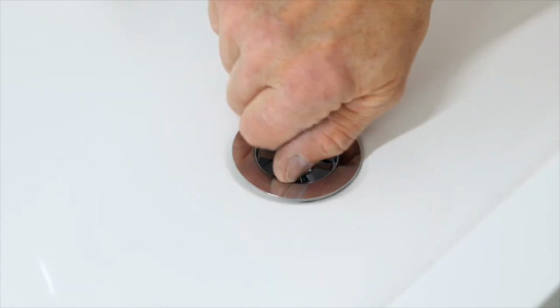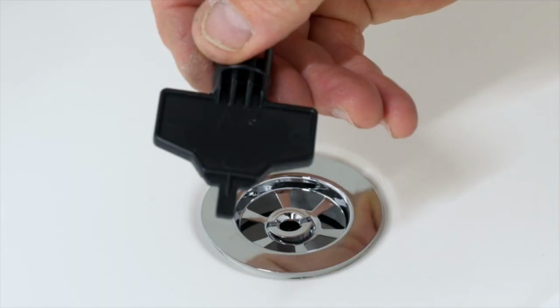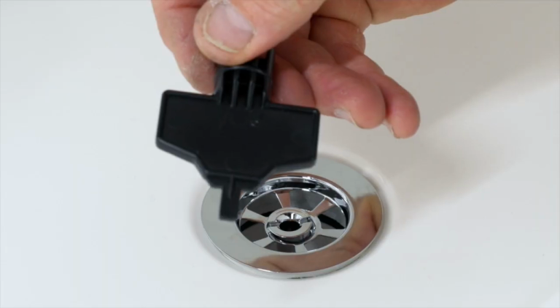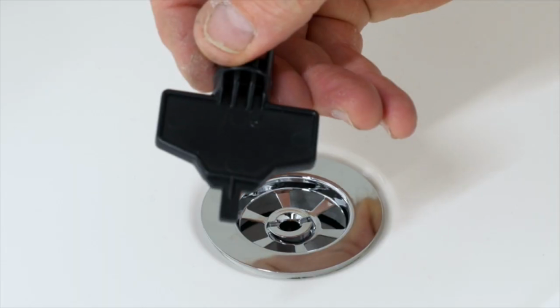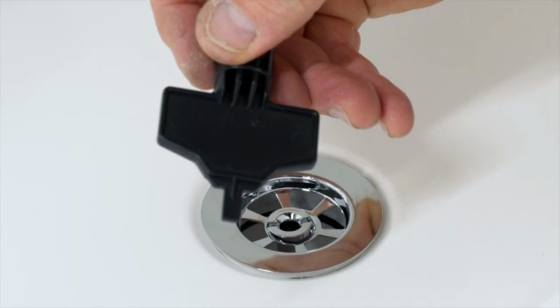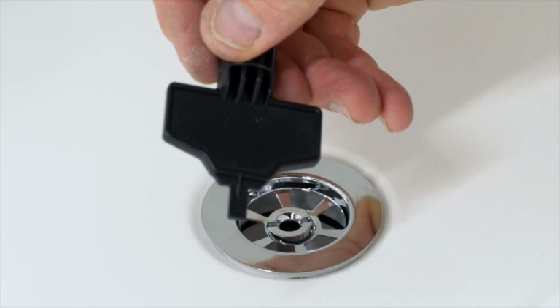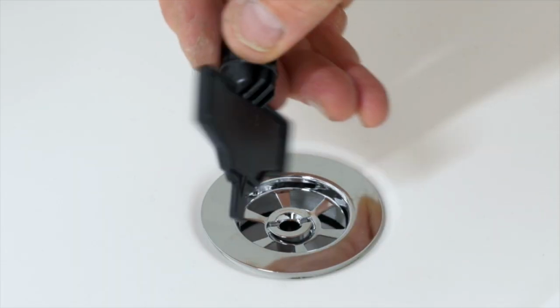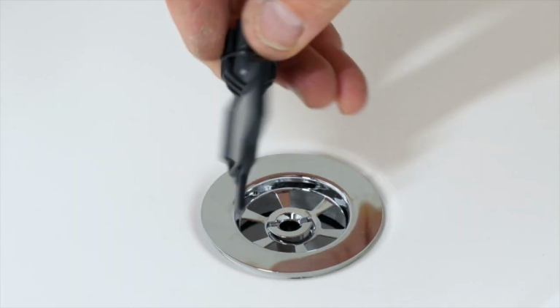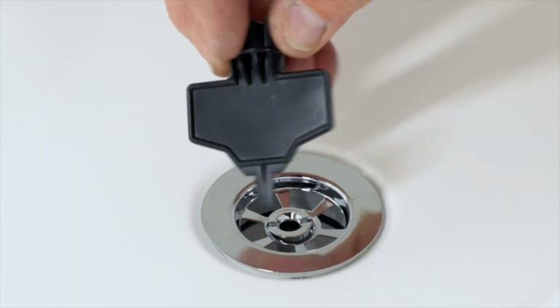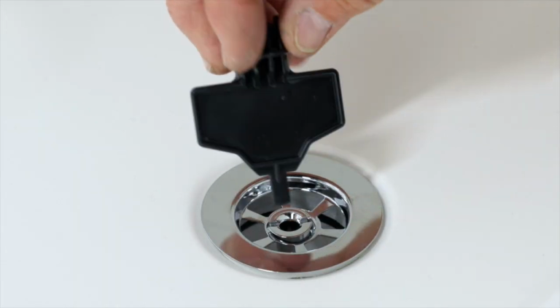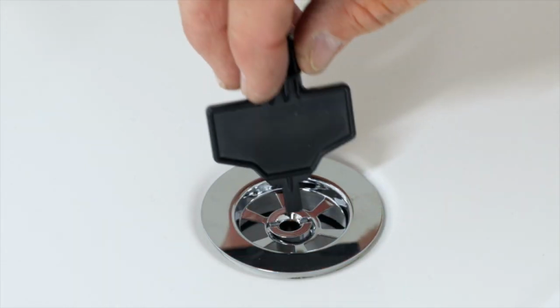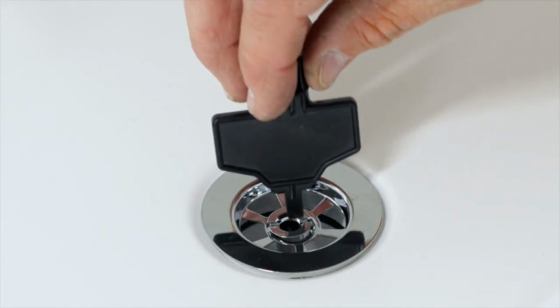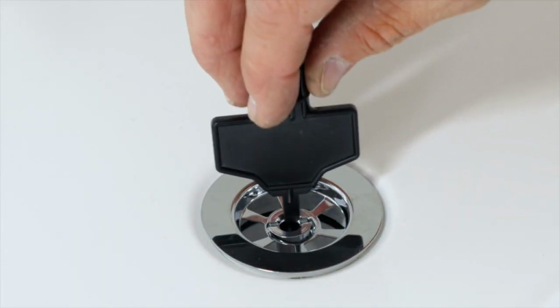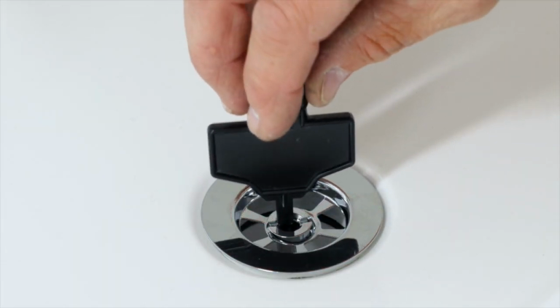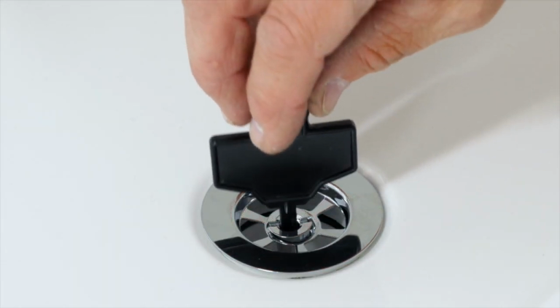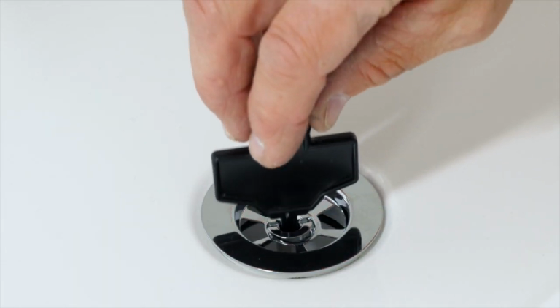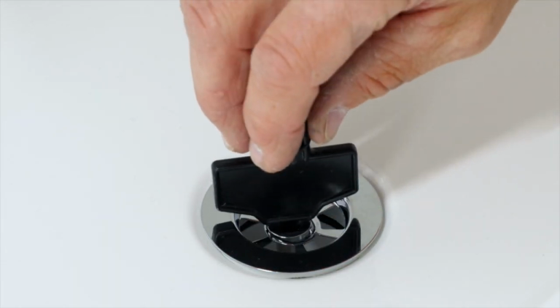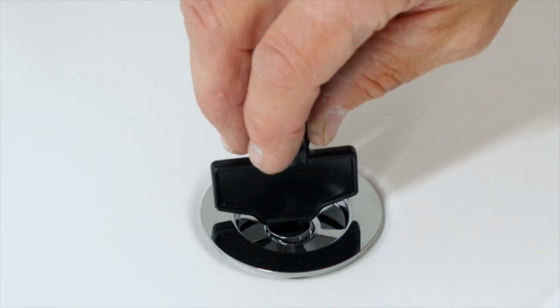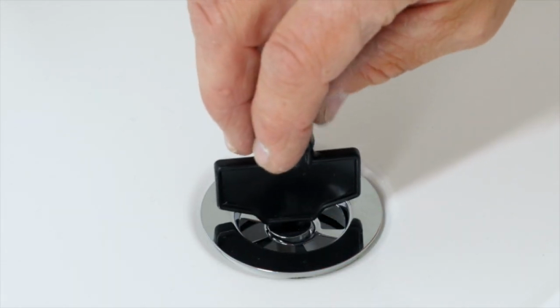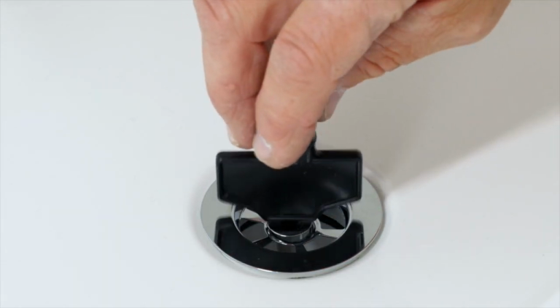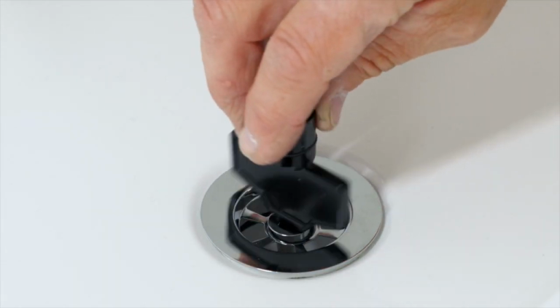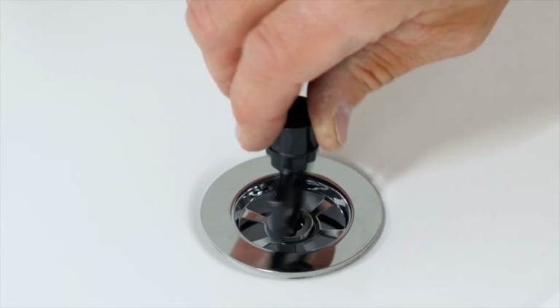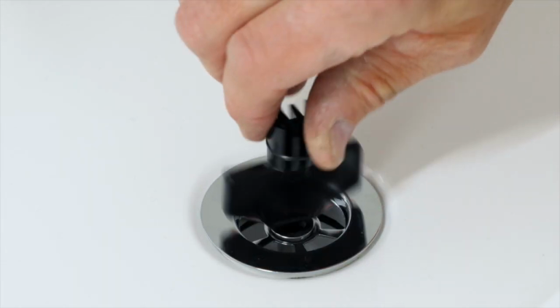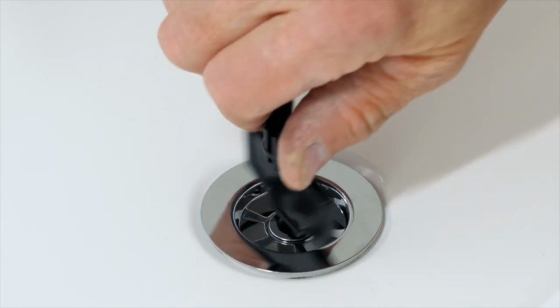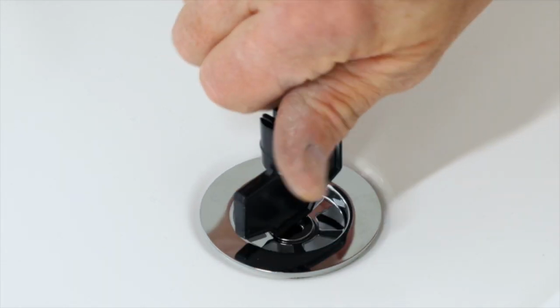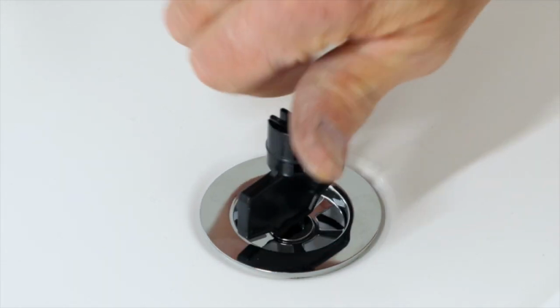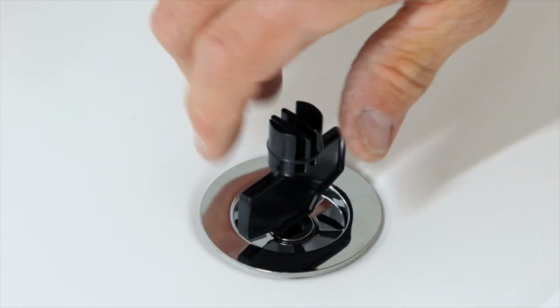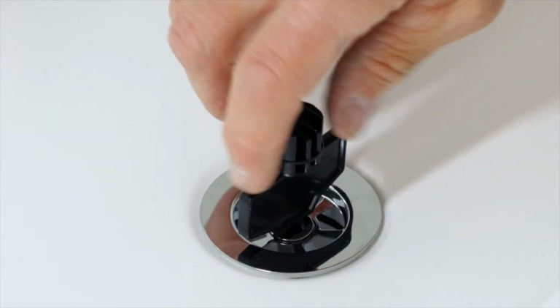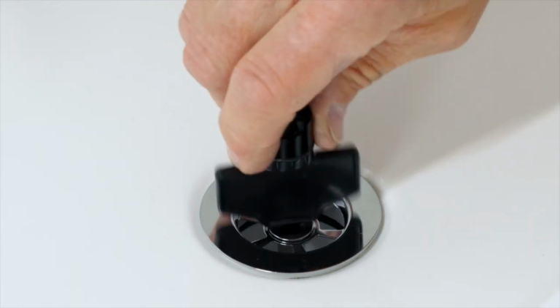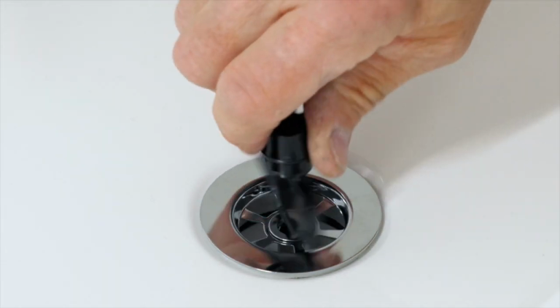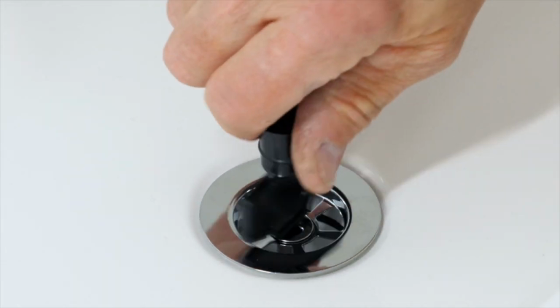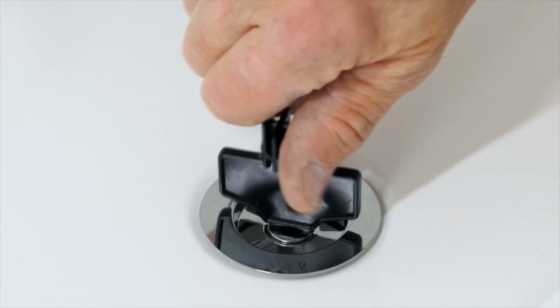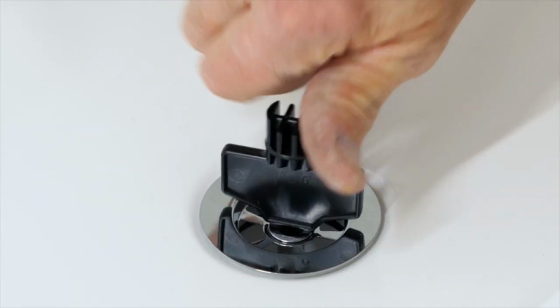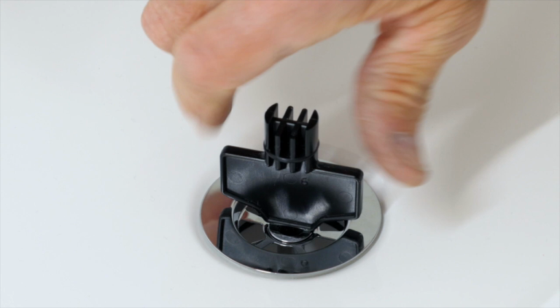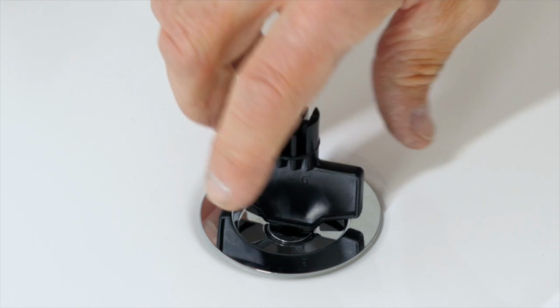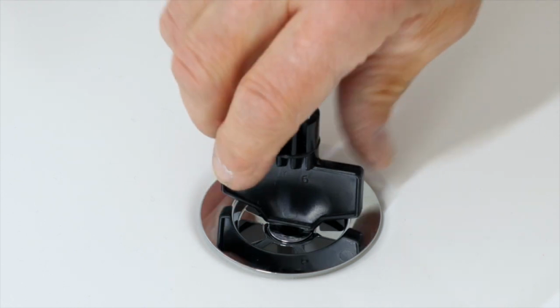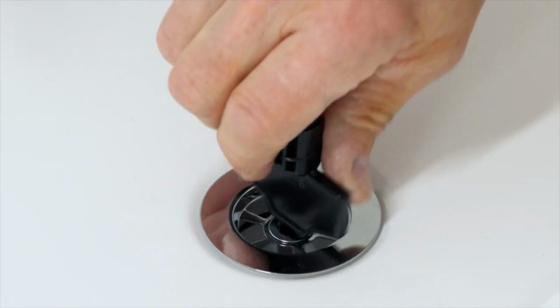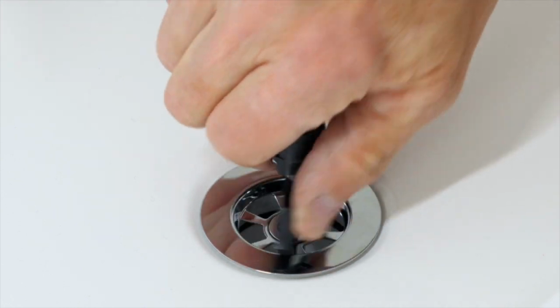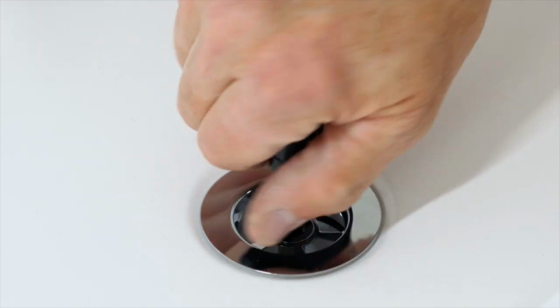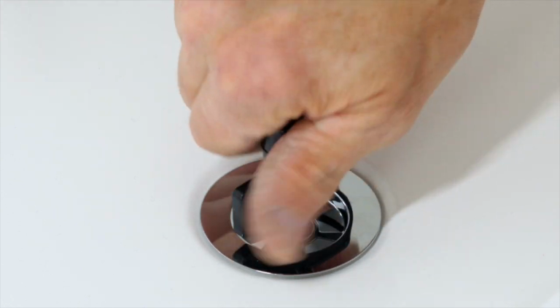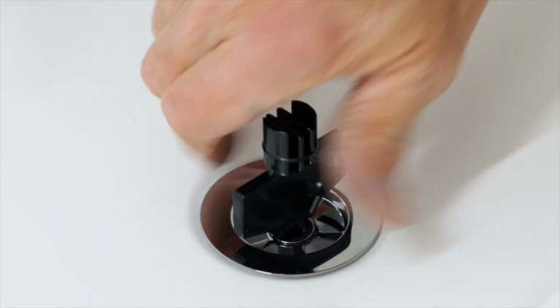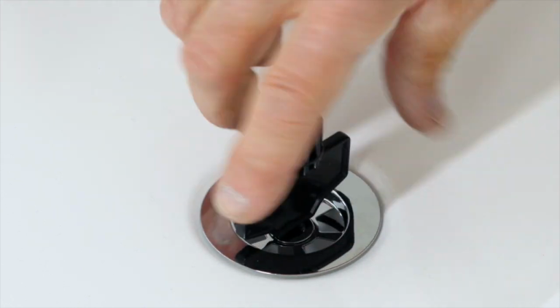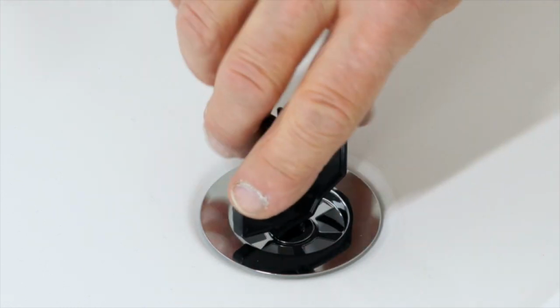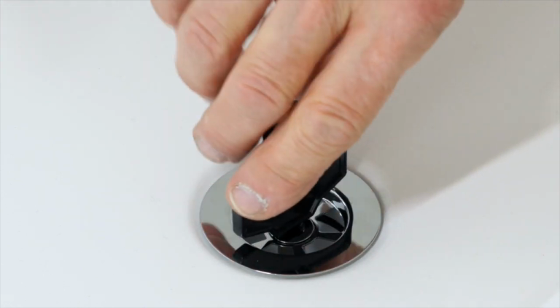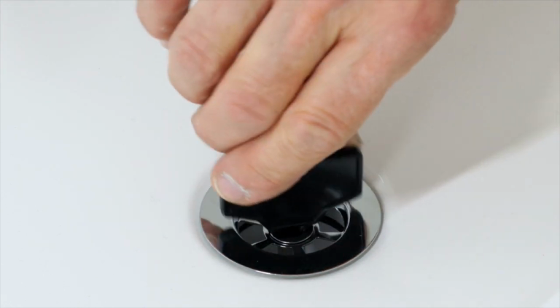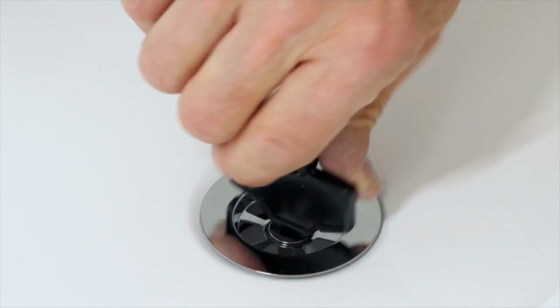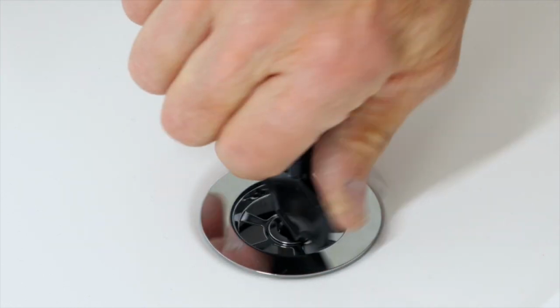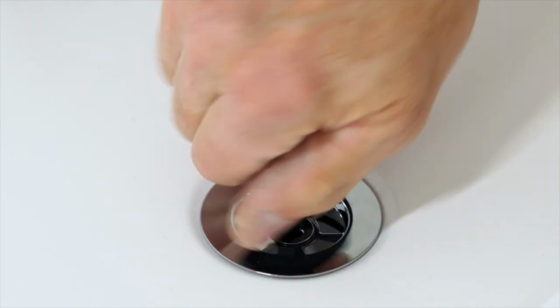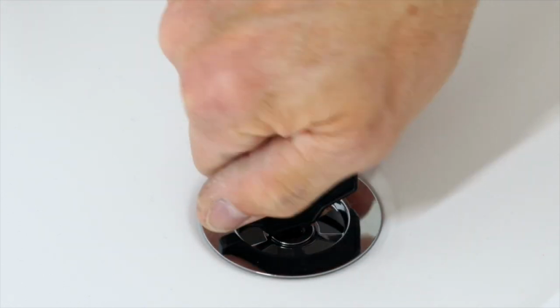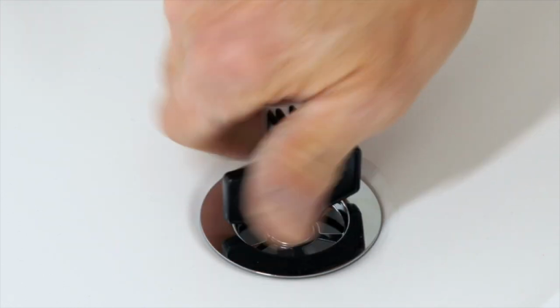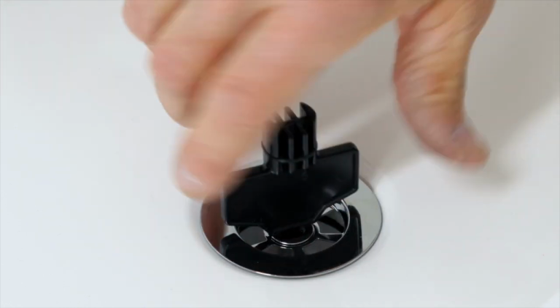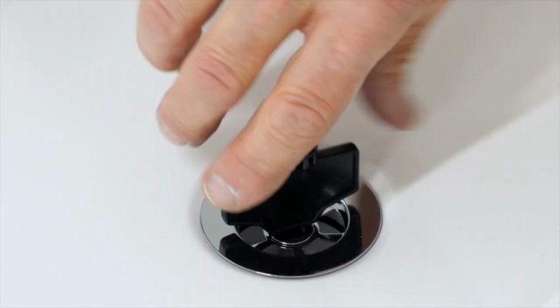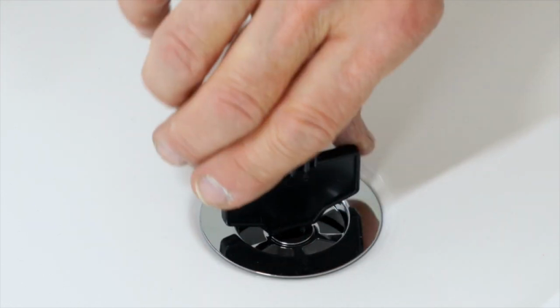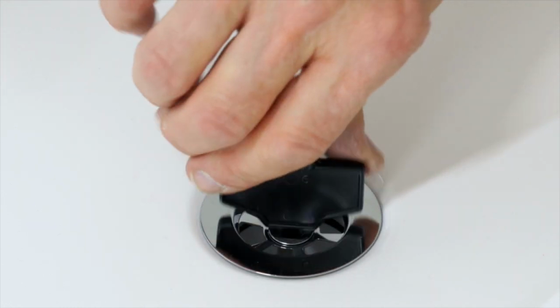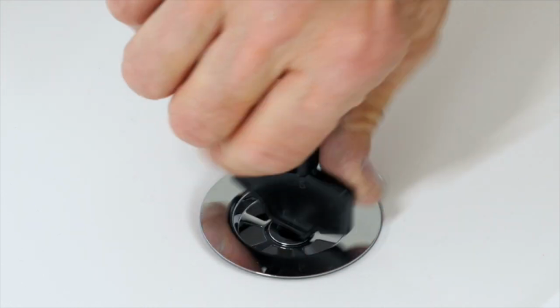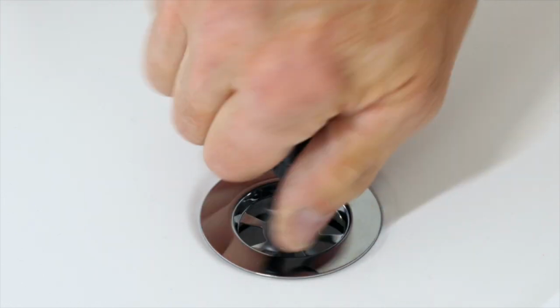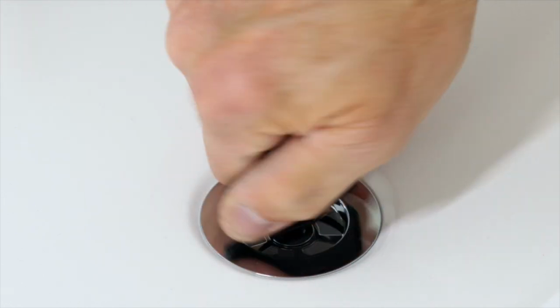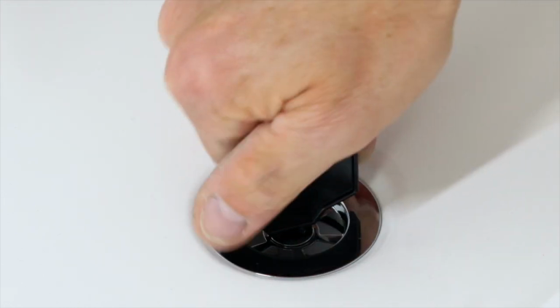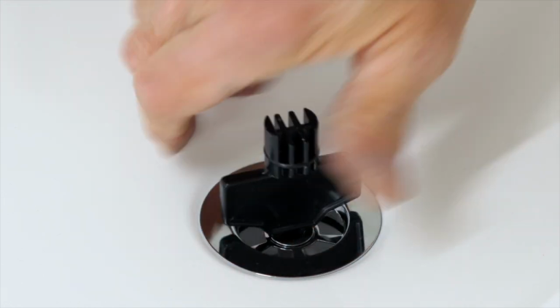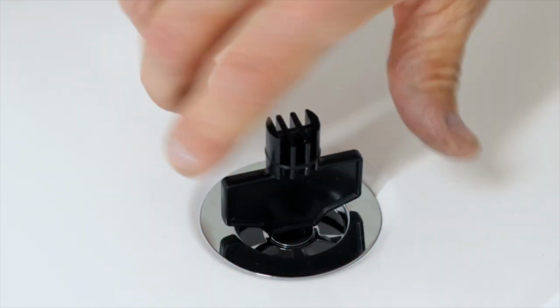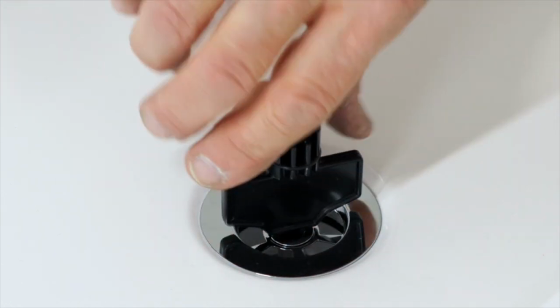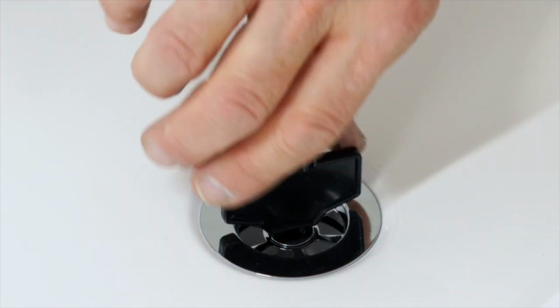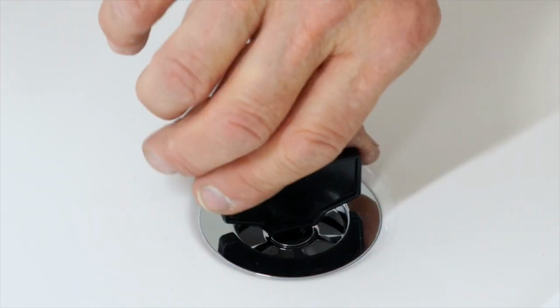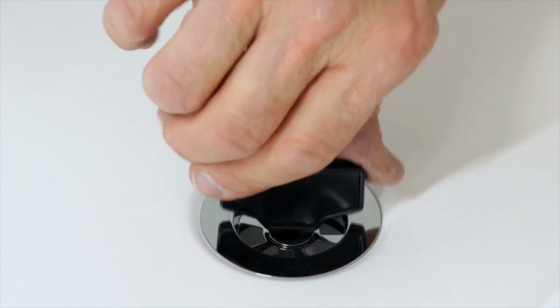Connect the water strainer to the water trap using the tool provided. Gently tighten the screw.